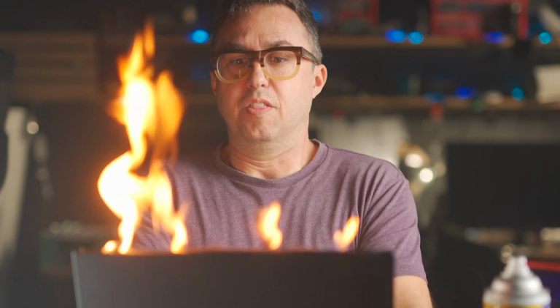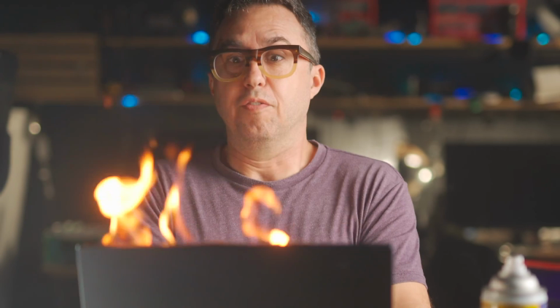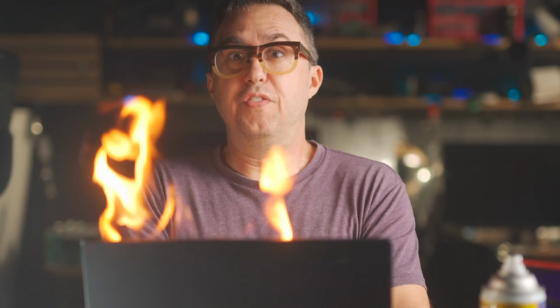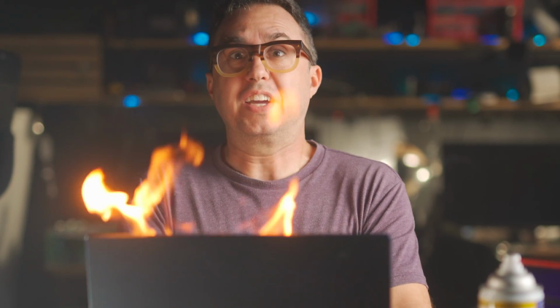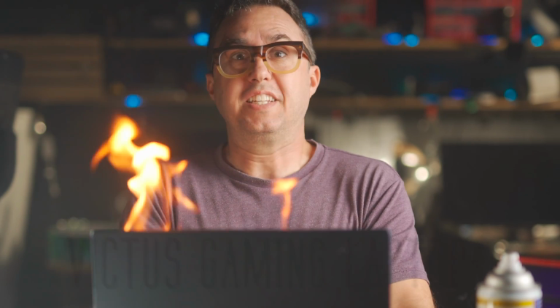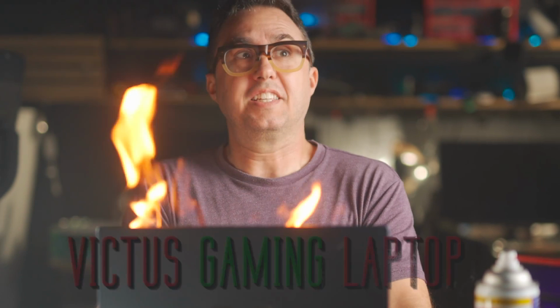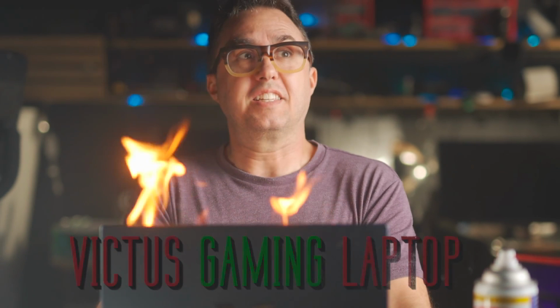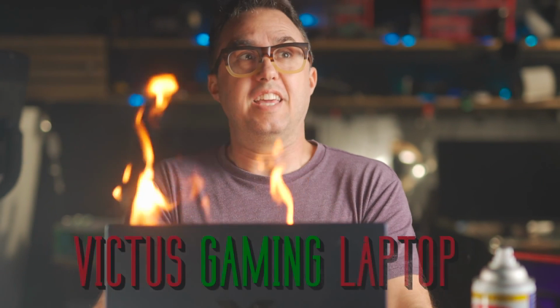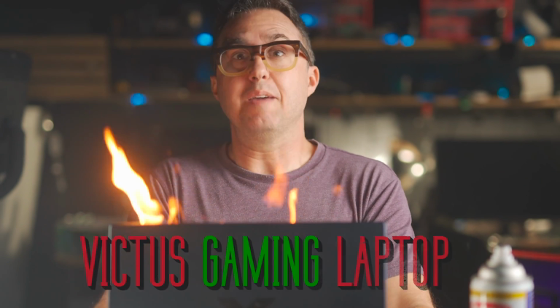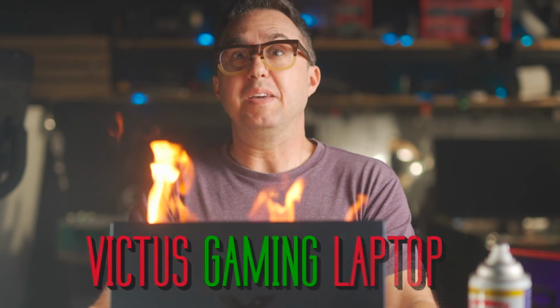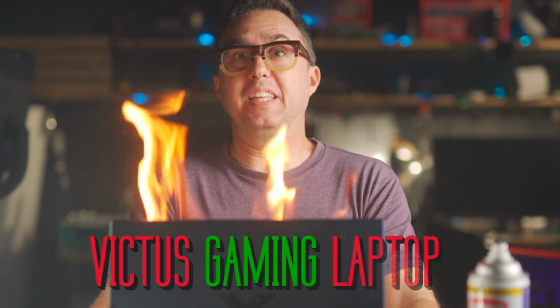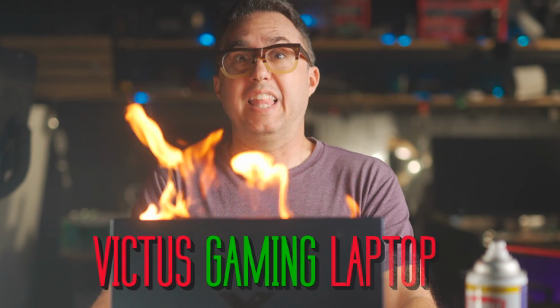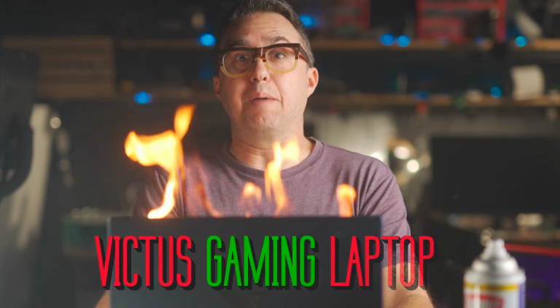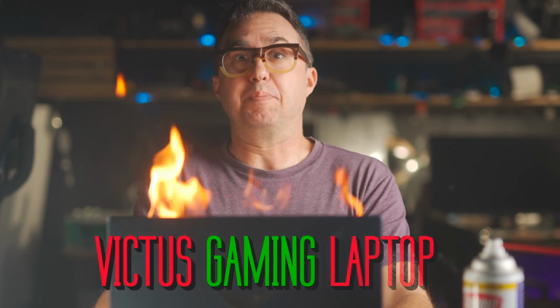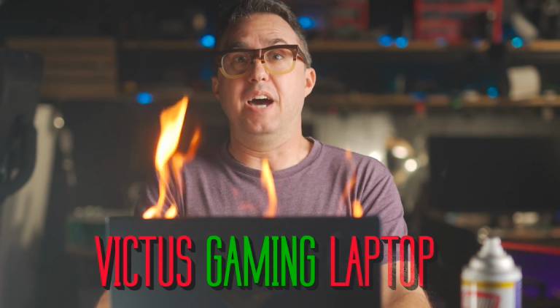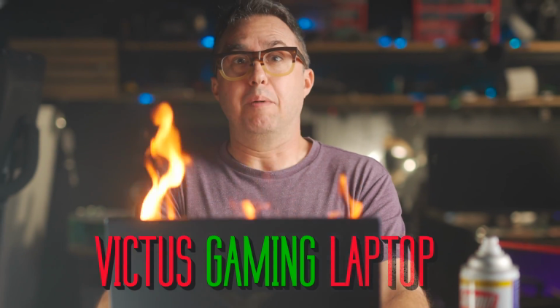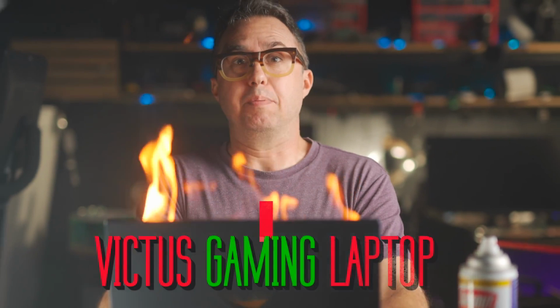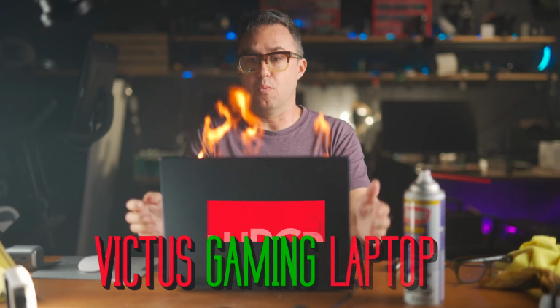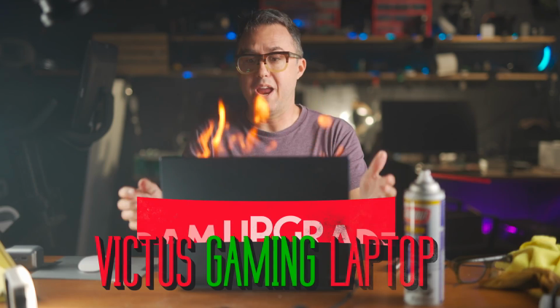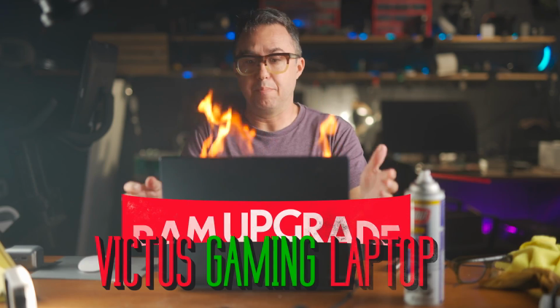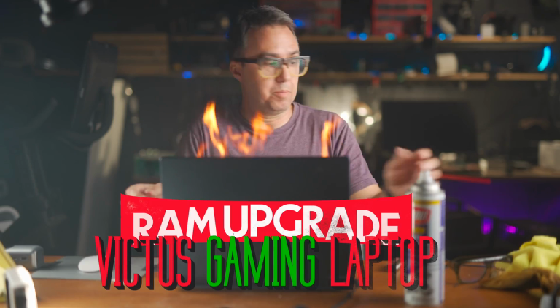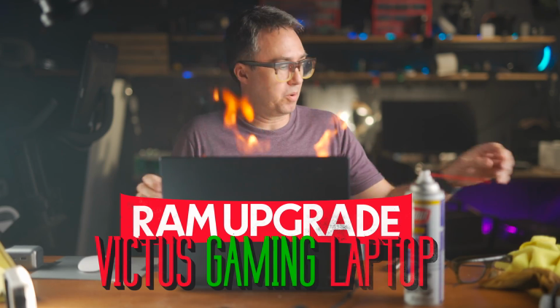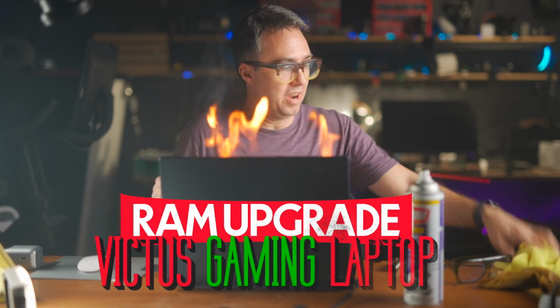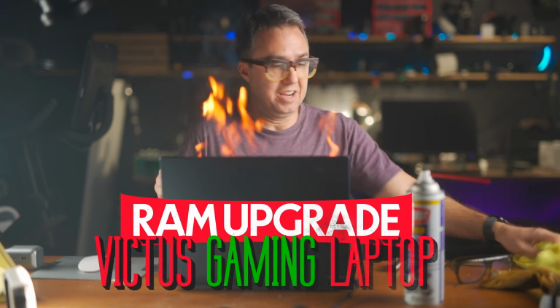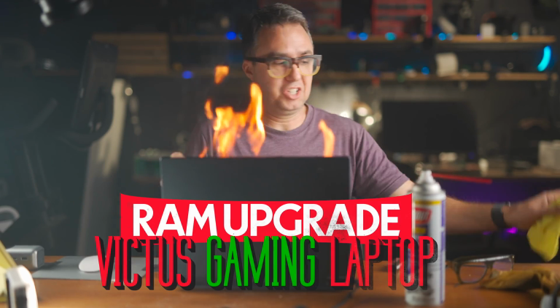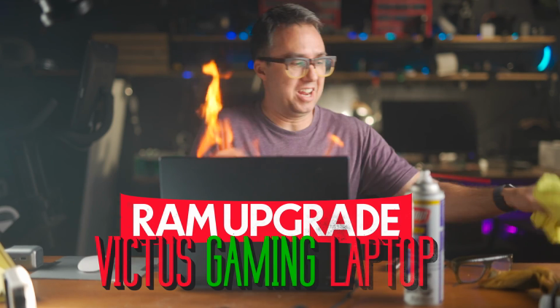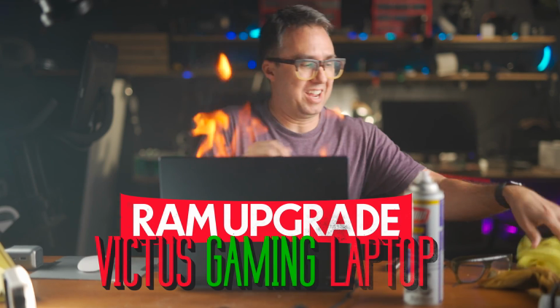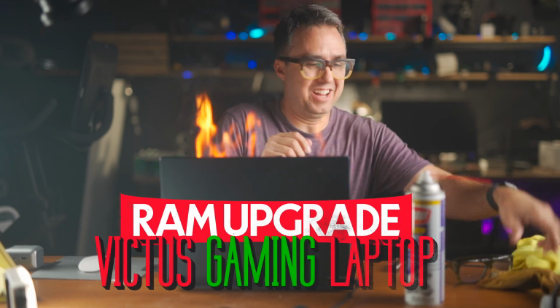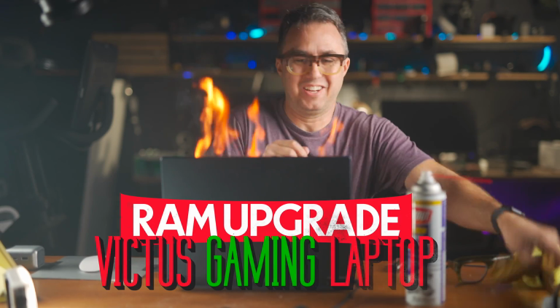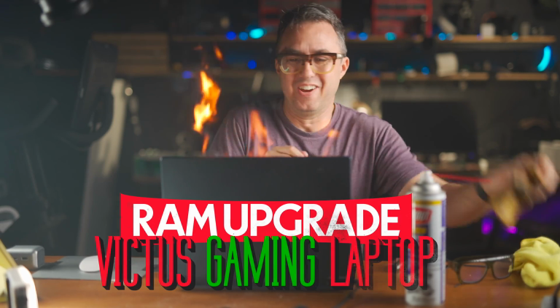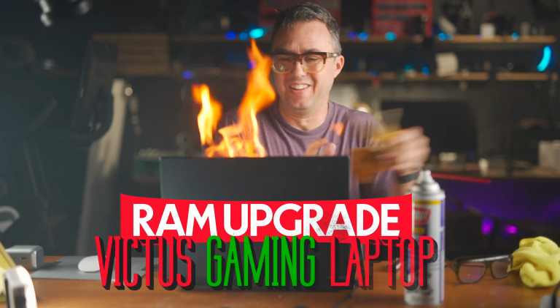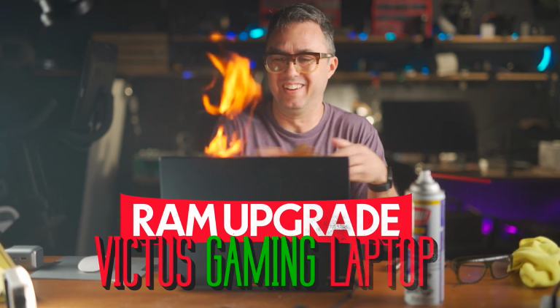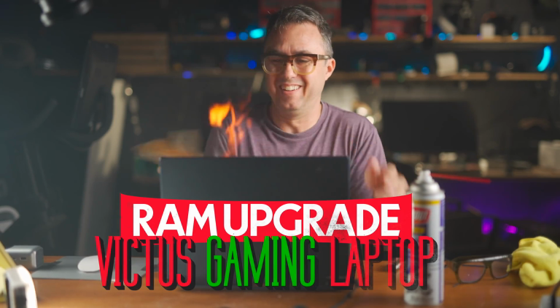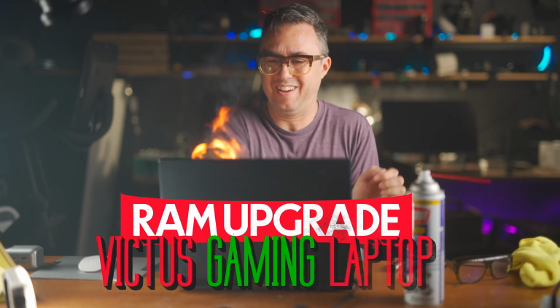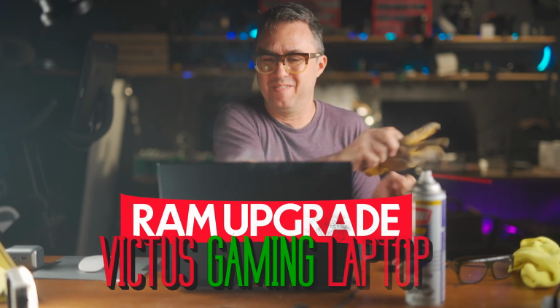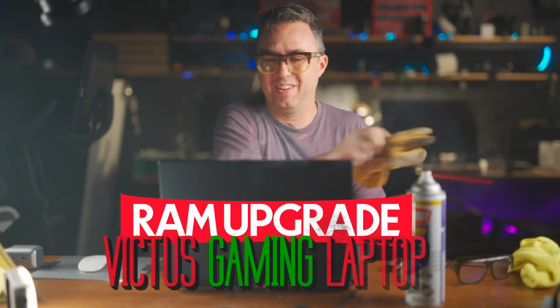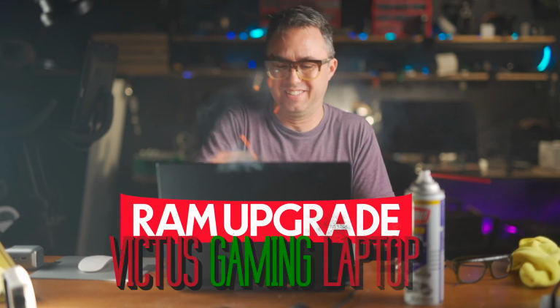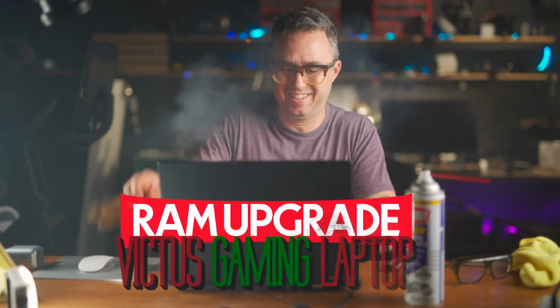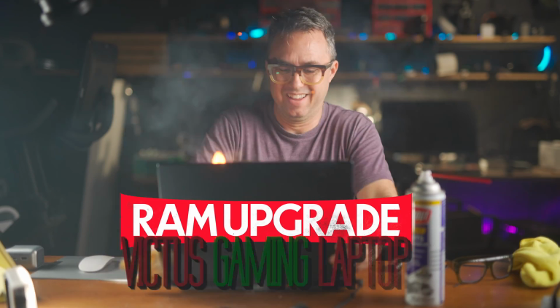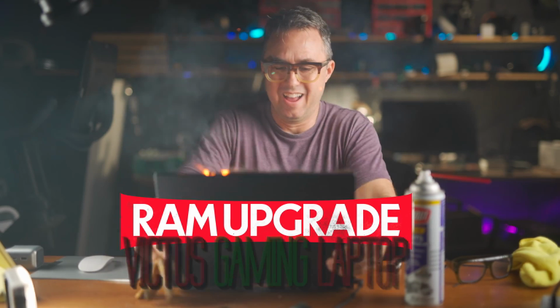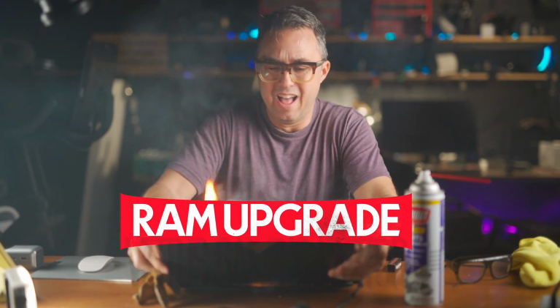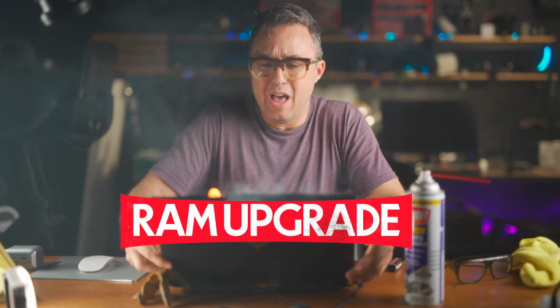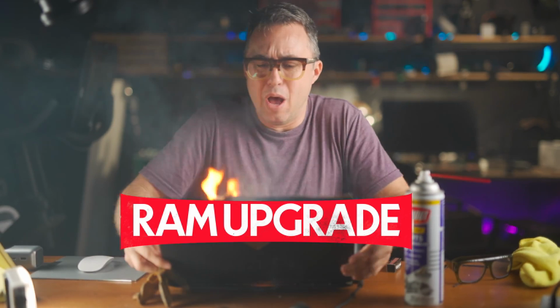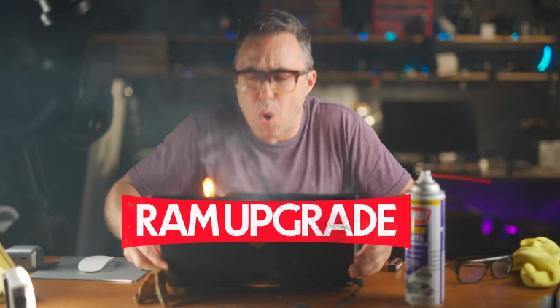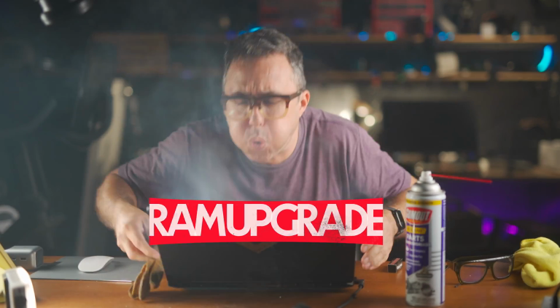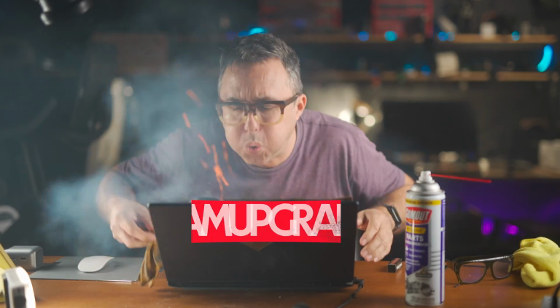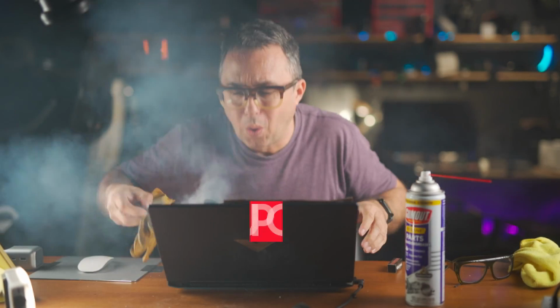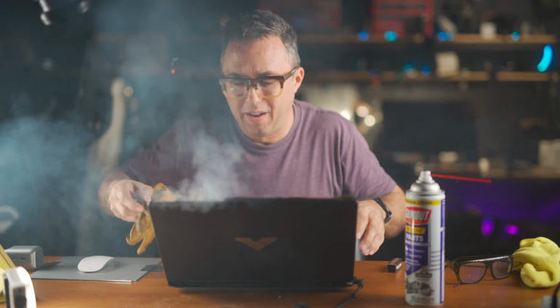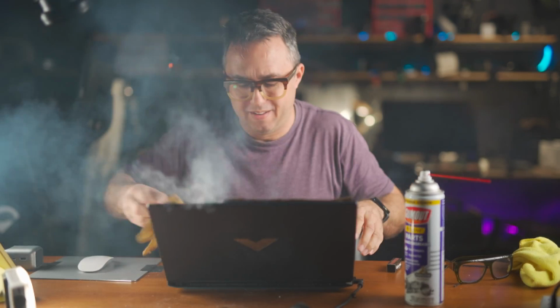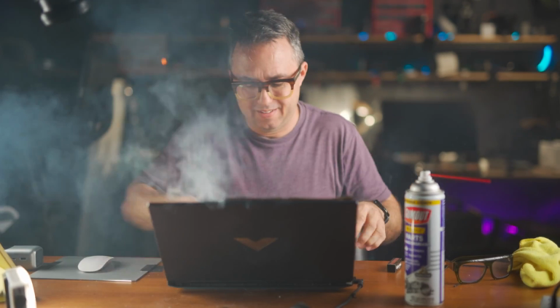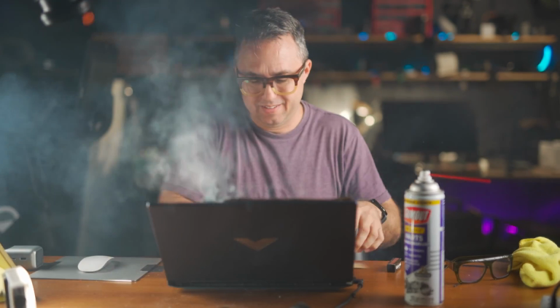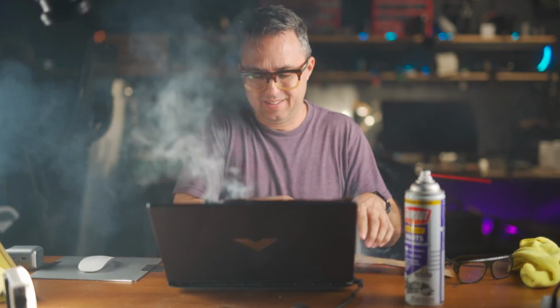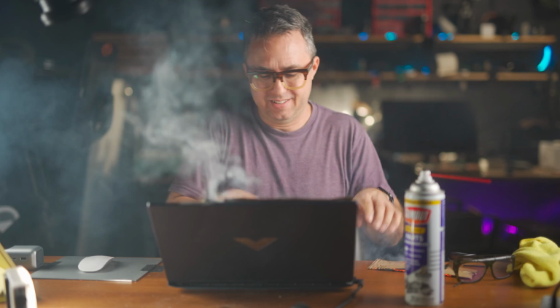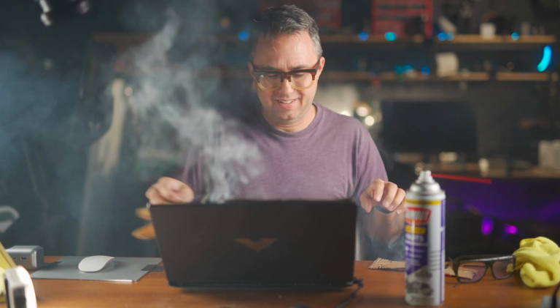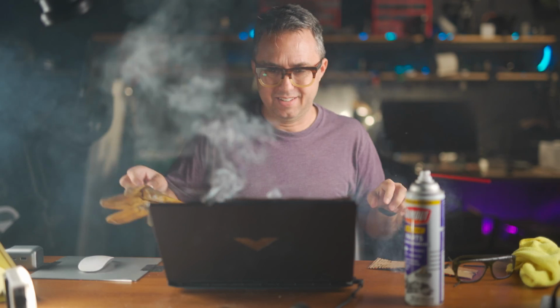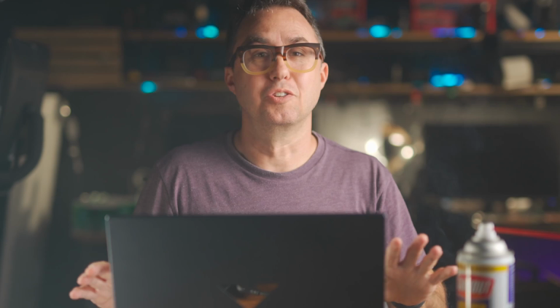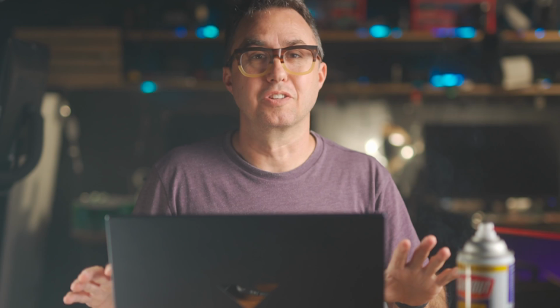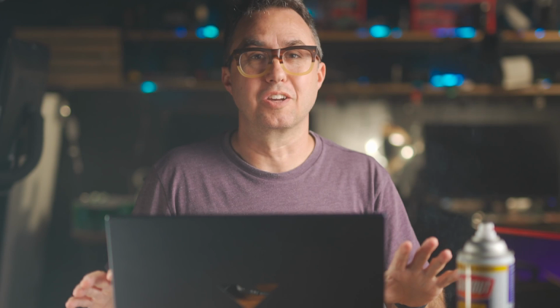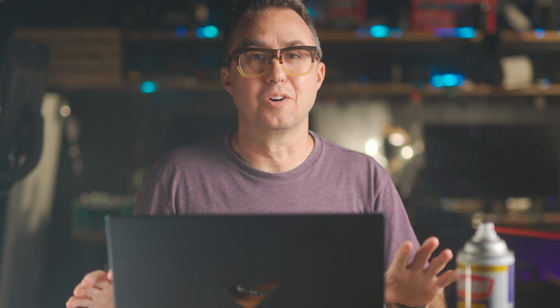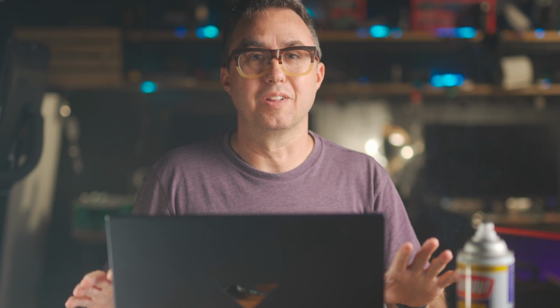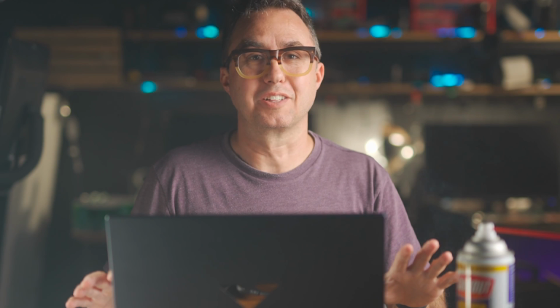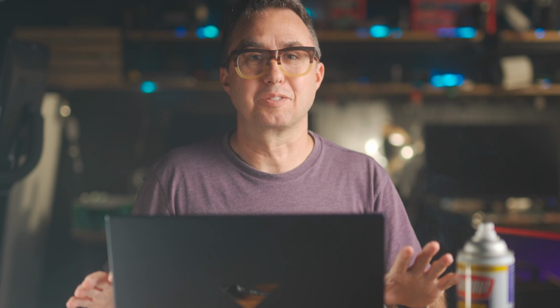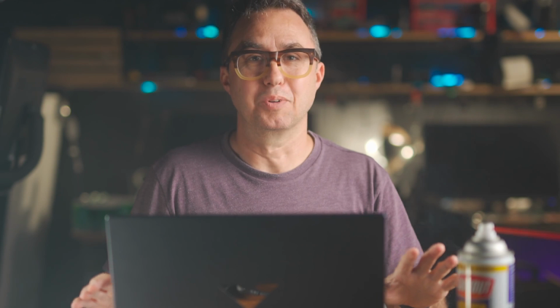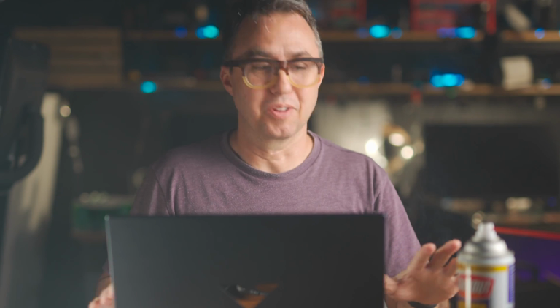The Victus Gaming Laptop. A RAM upgrade. I gotta turn it off. Those usually go a lot smoother.